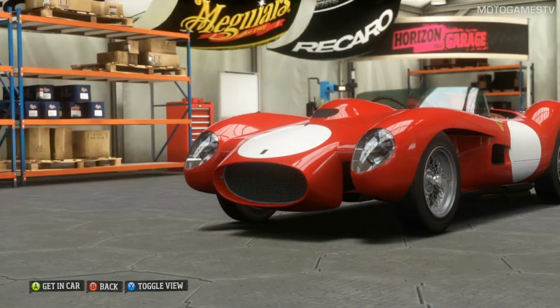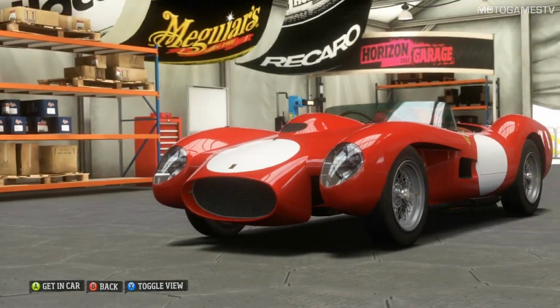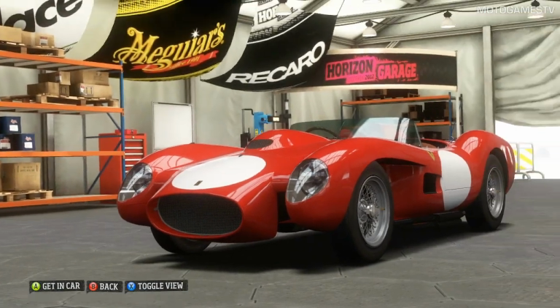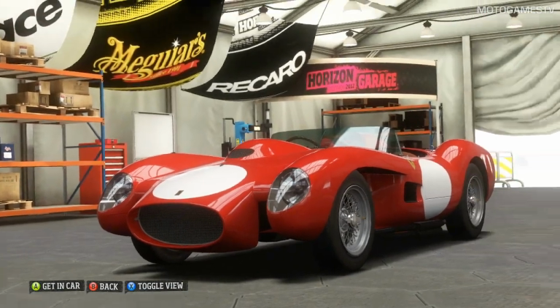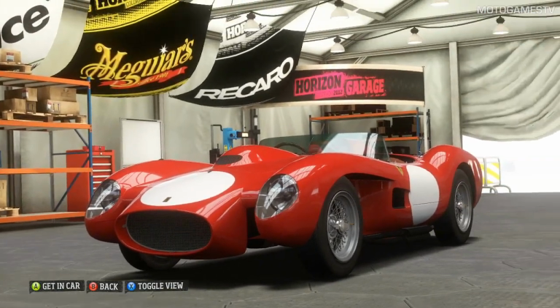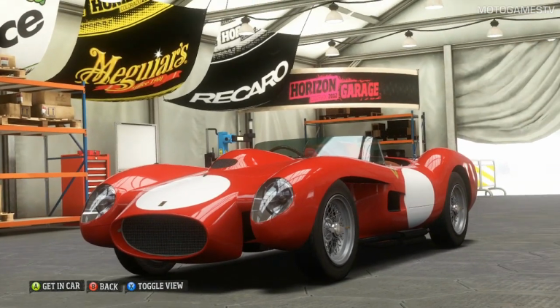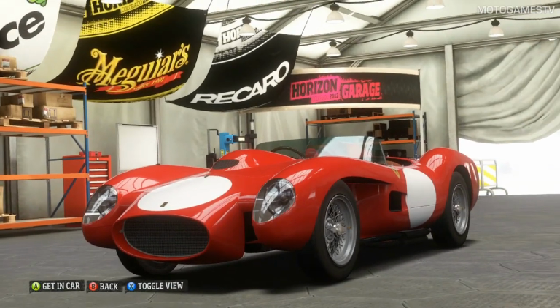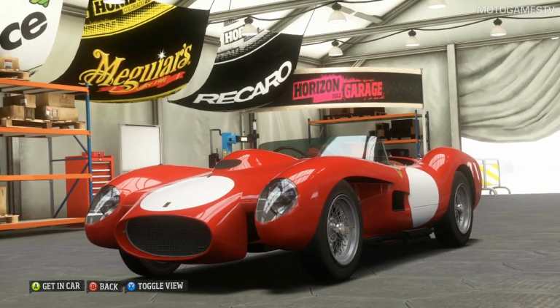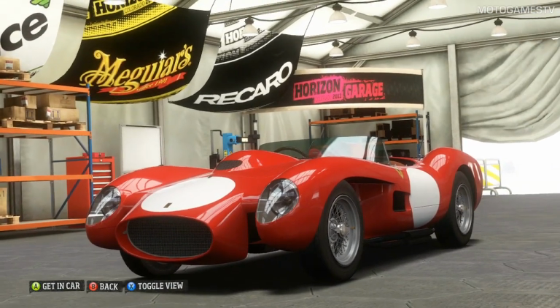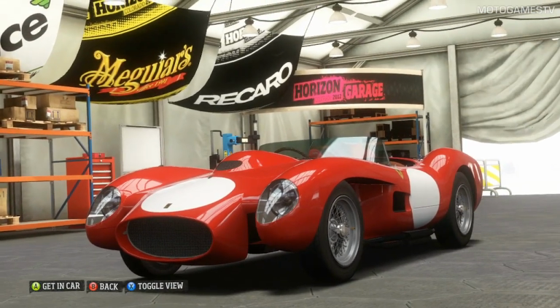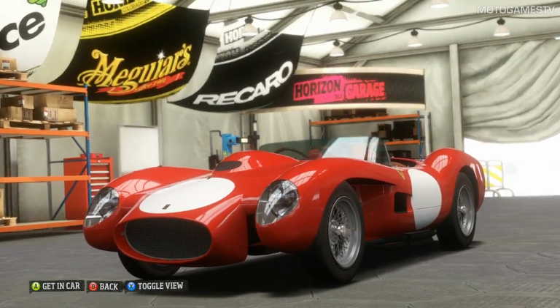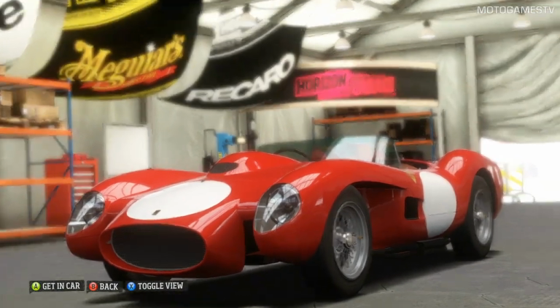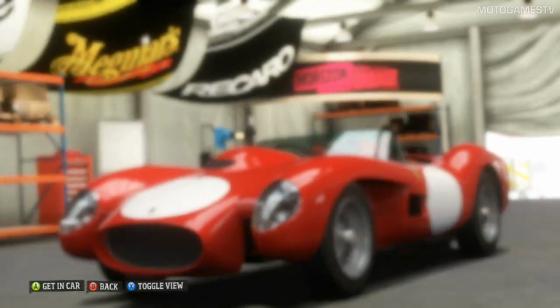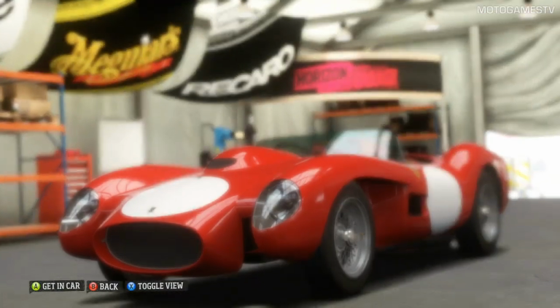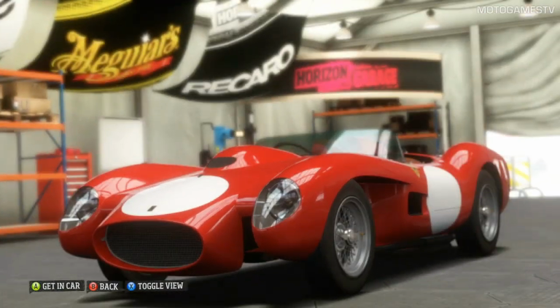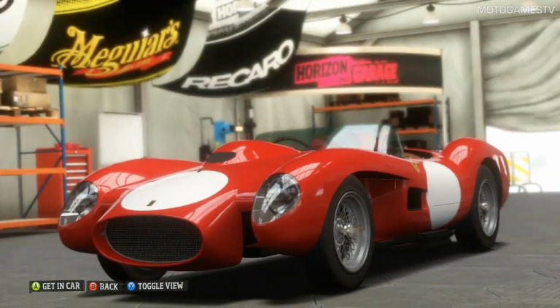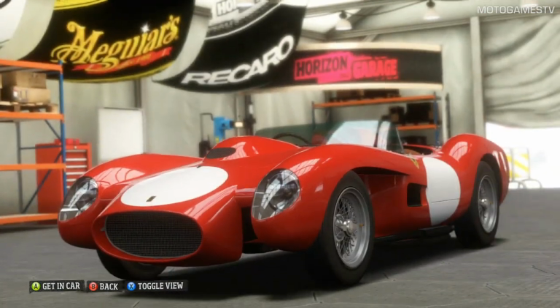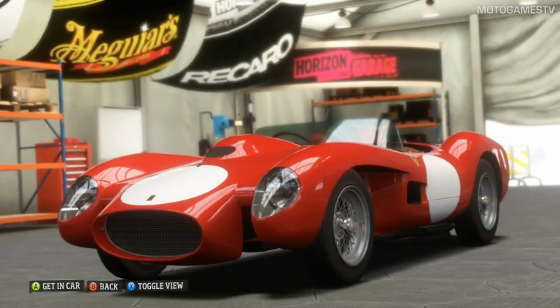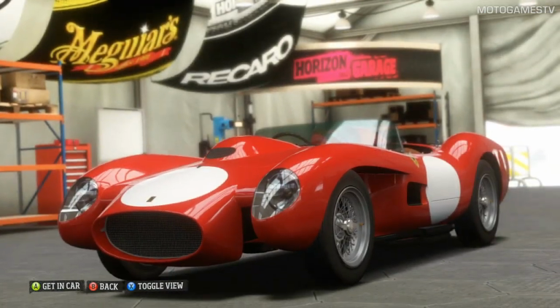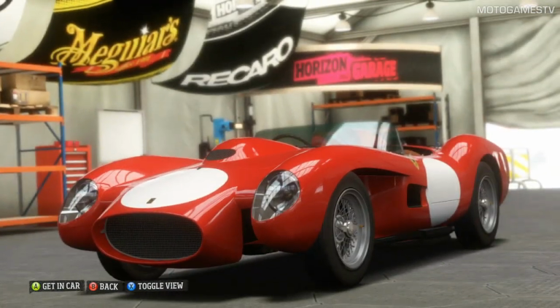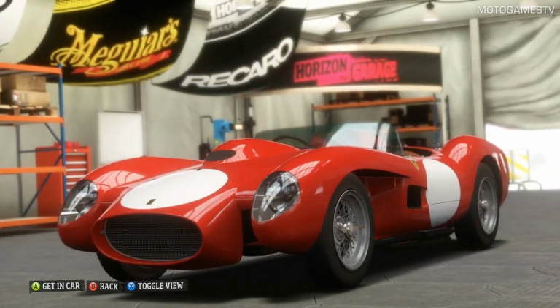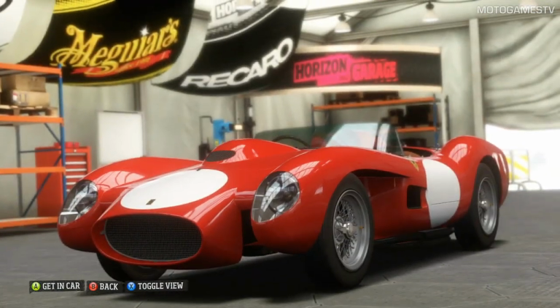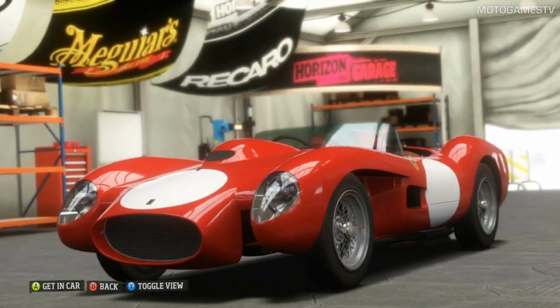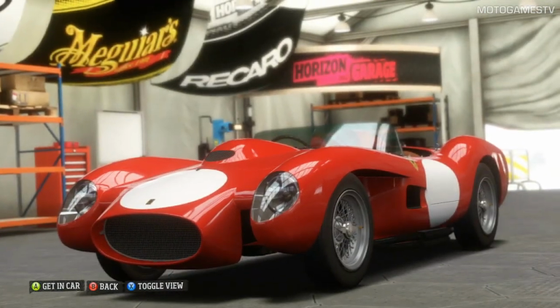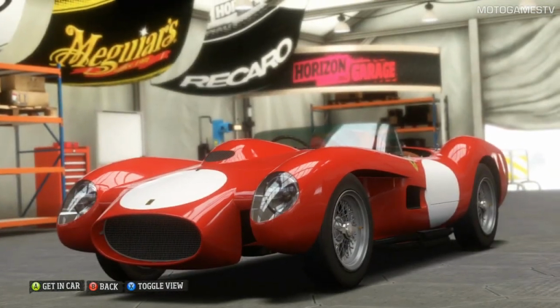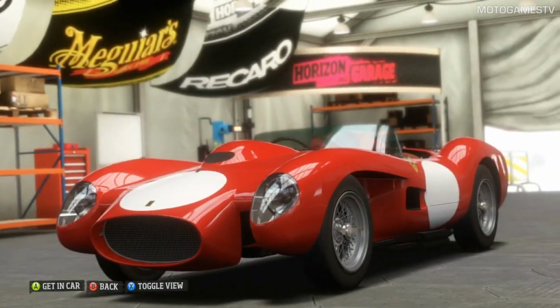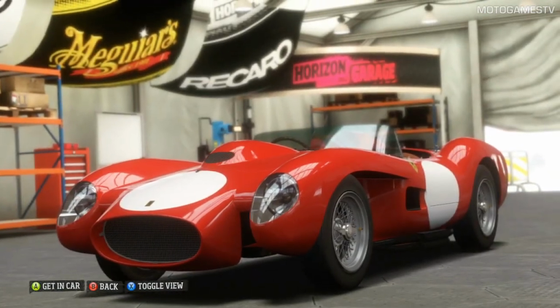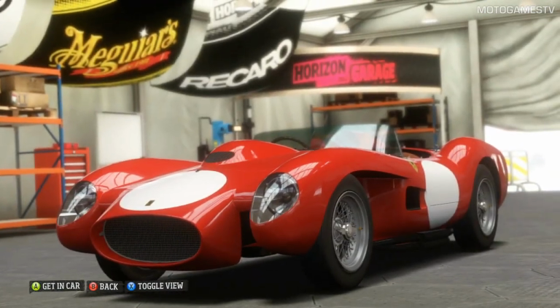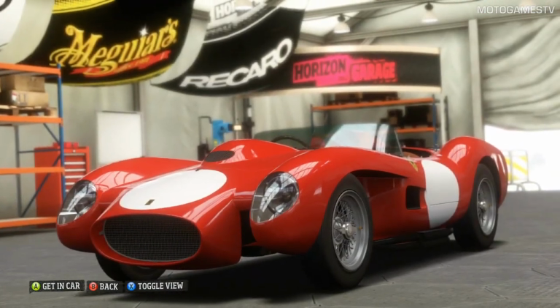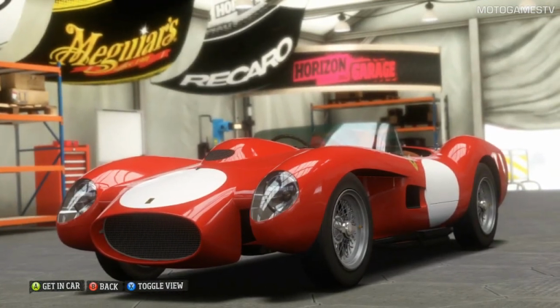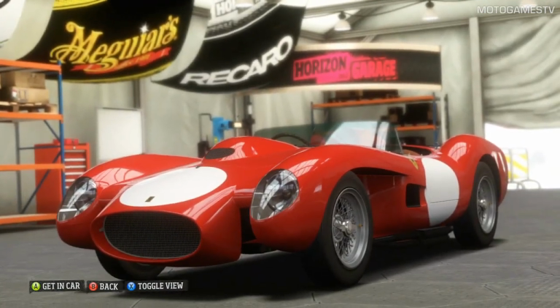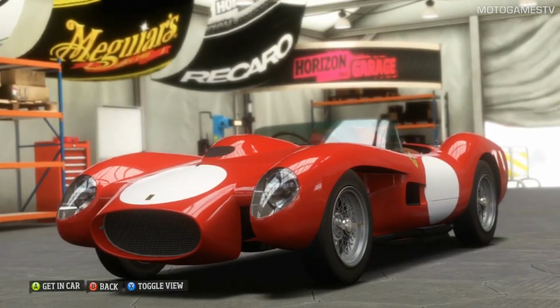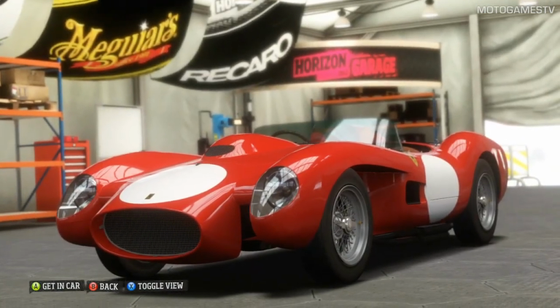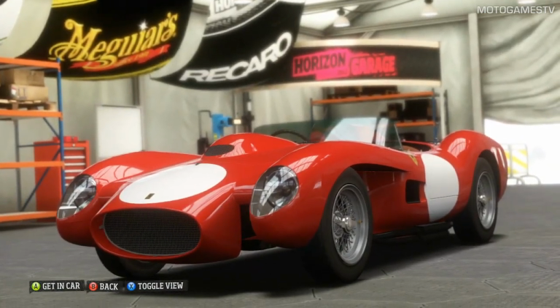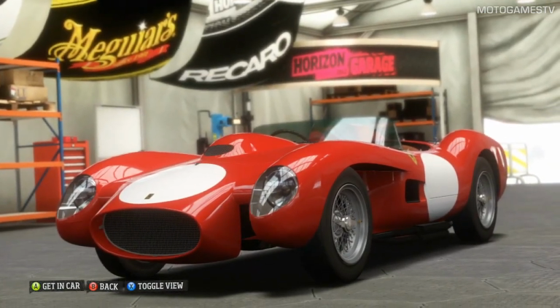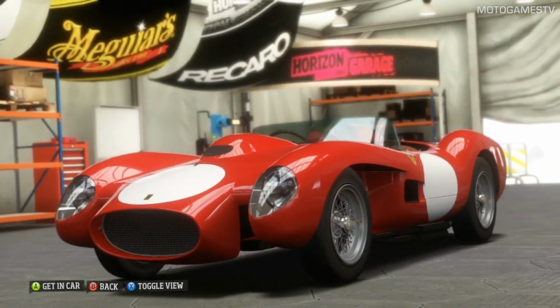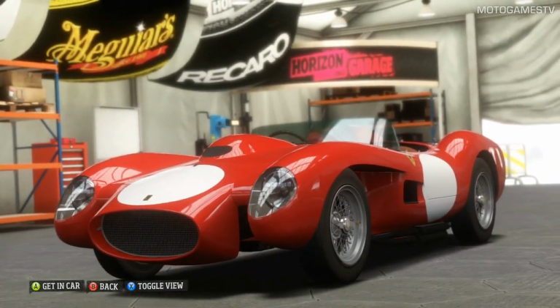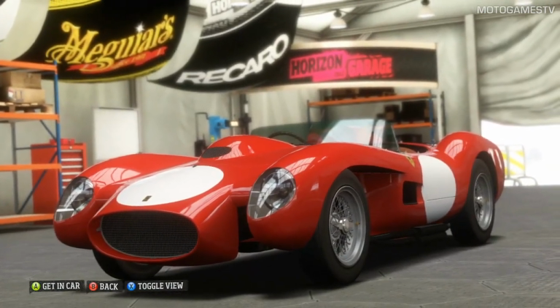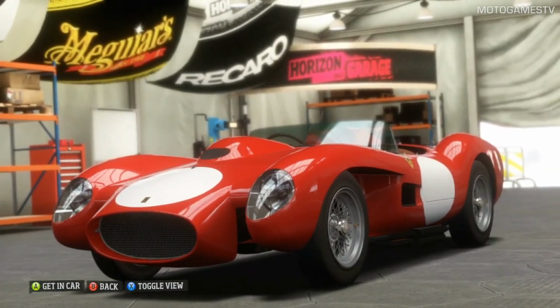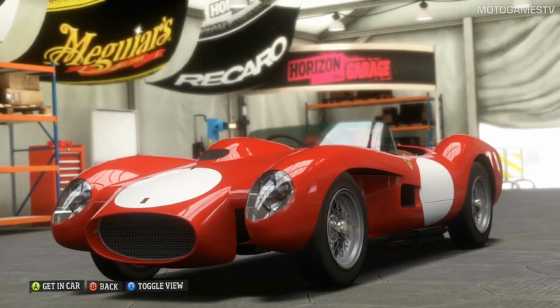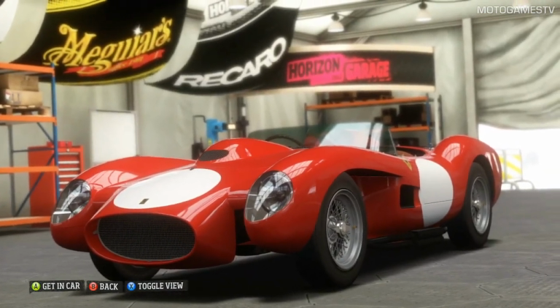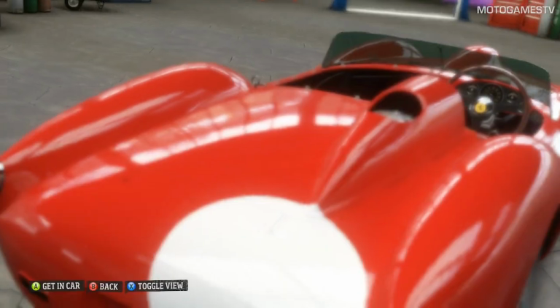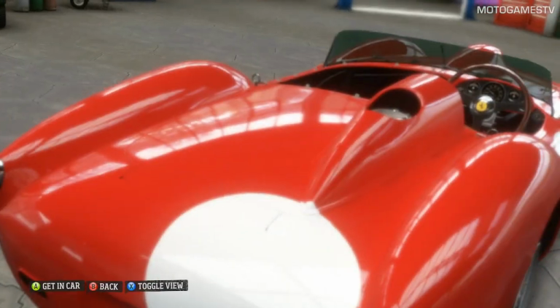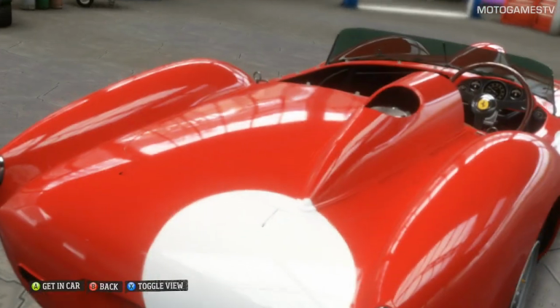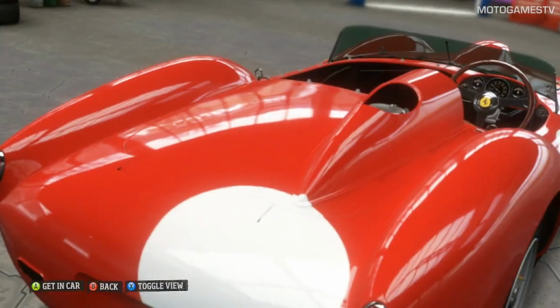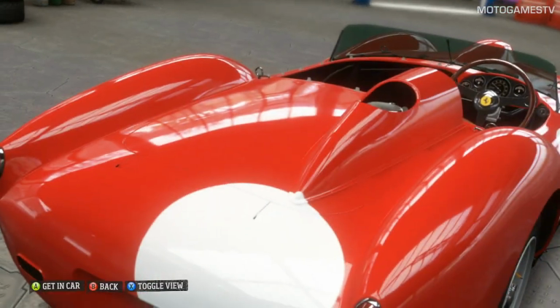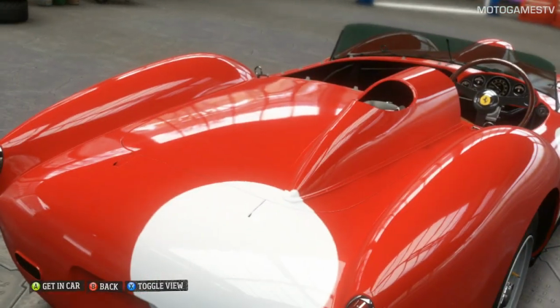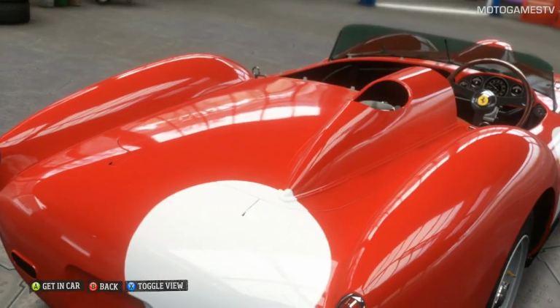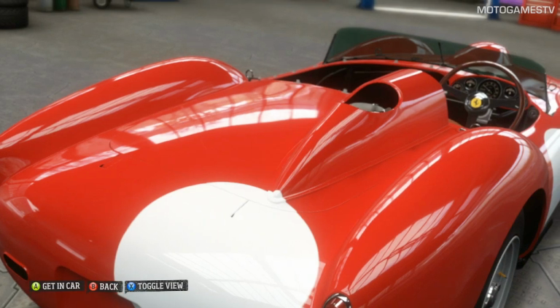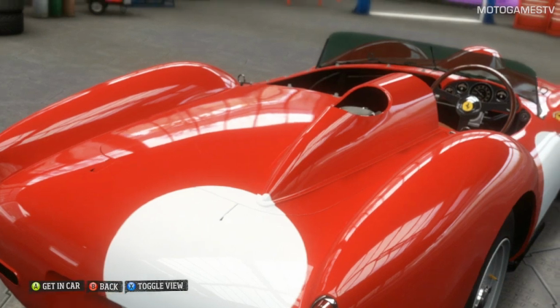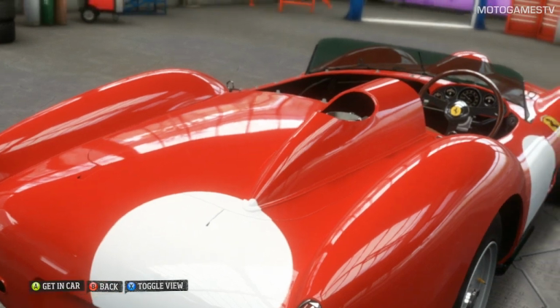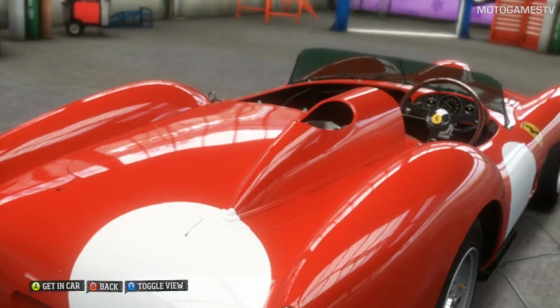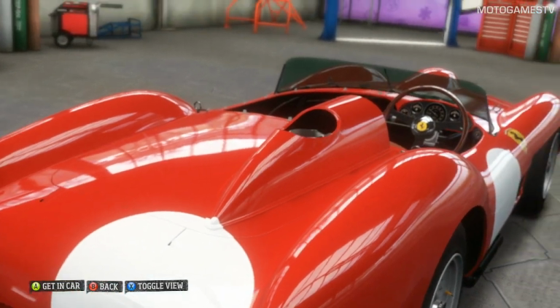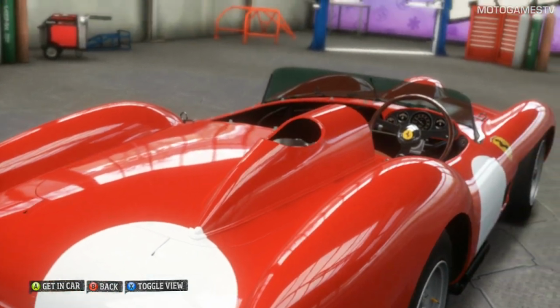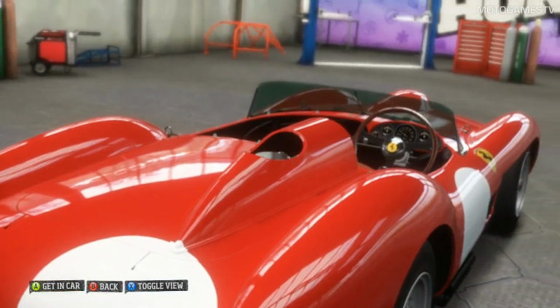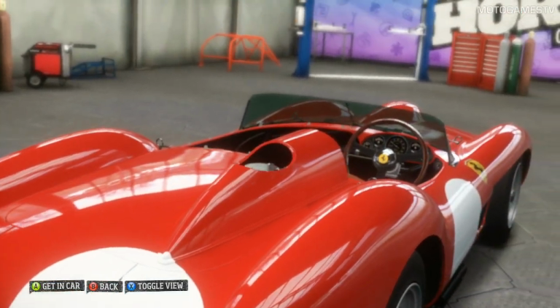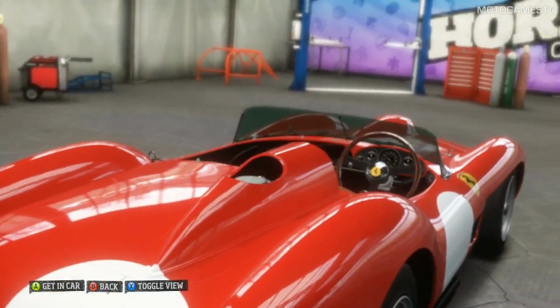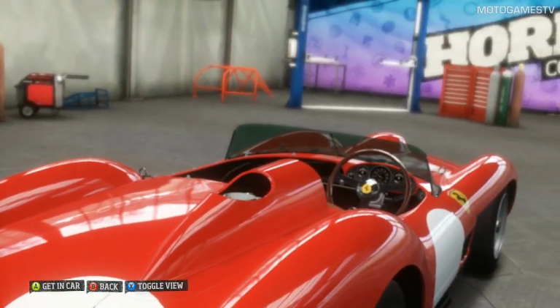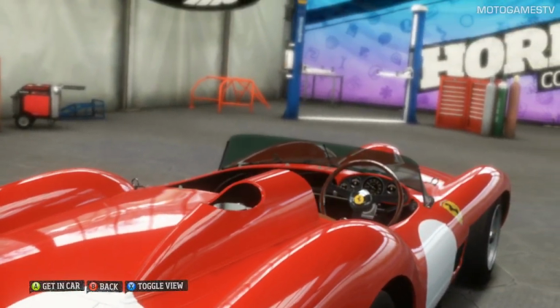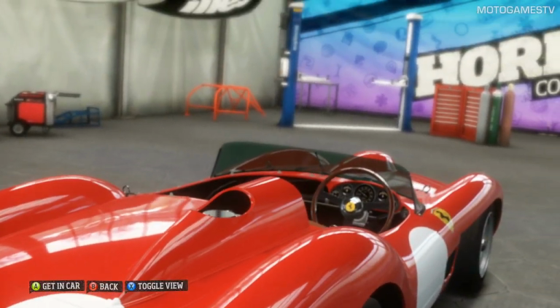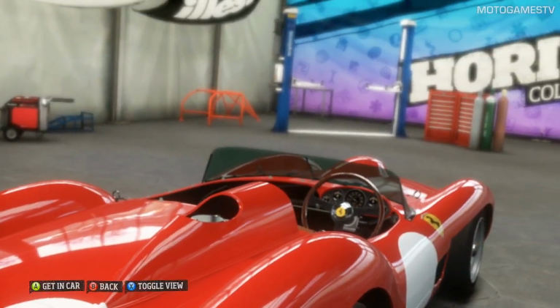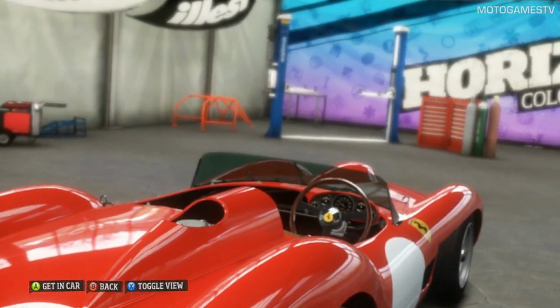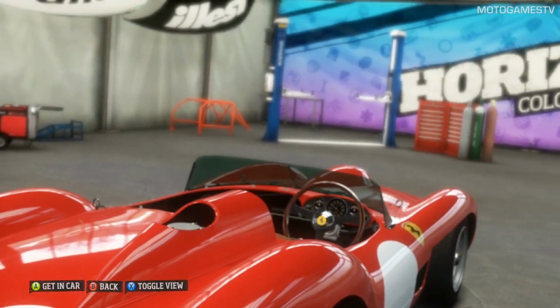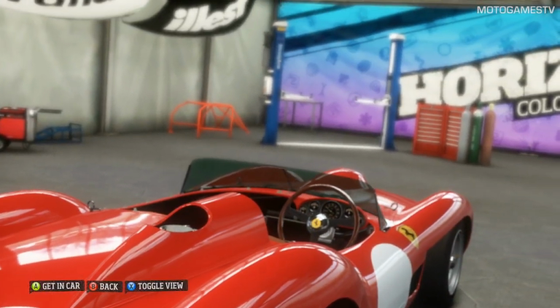How about that, huh? Looks like she just rolled out of the factory. Real Ferrari history. Don't mess her up, kid.